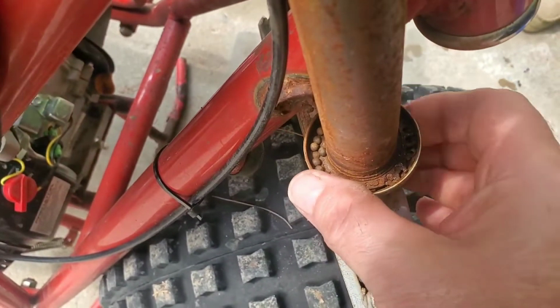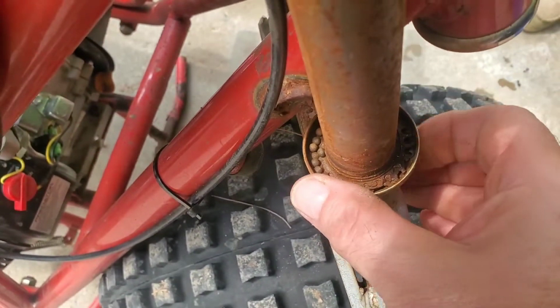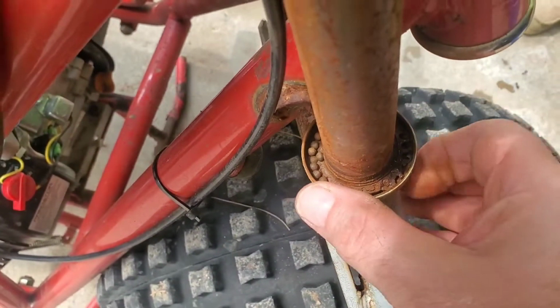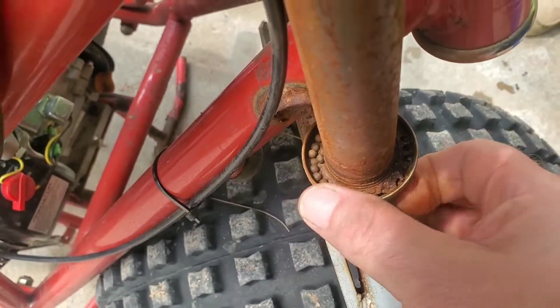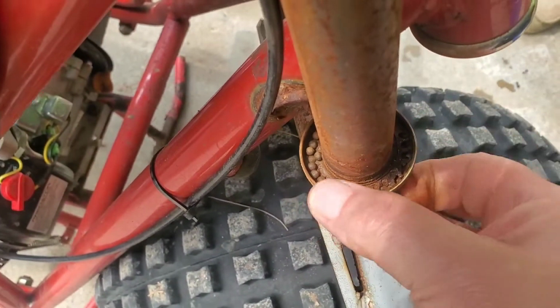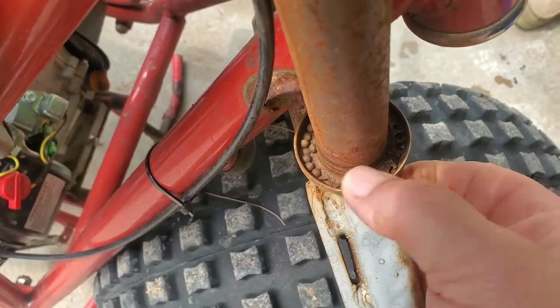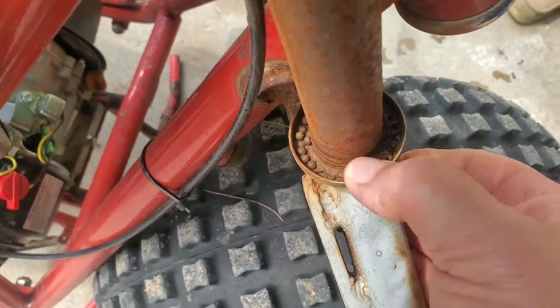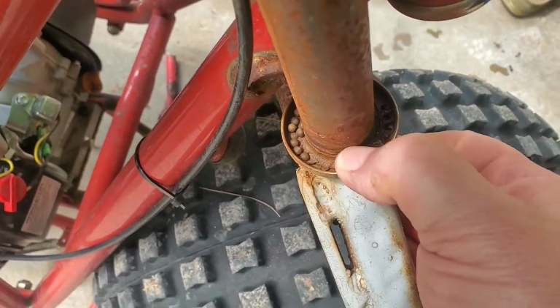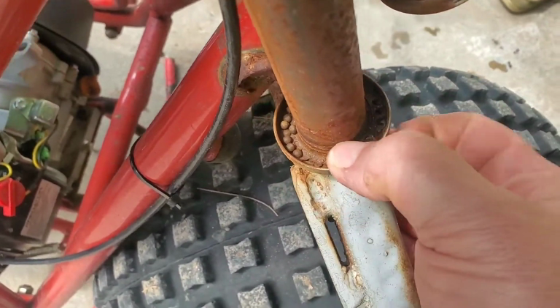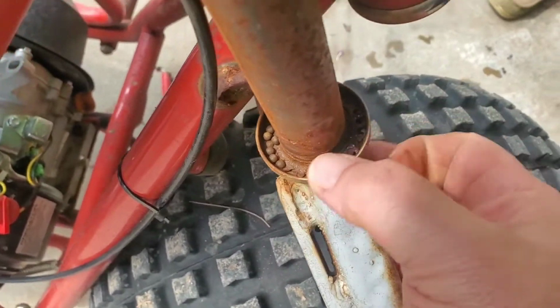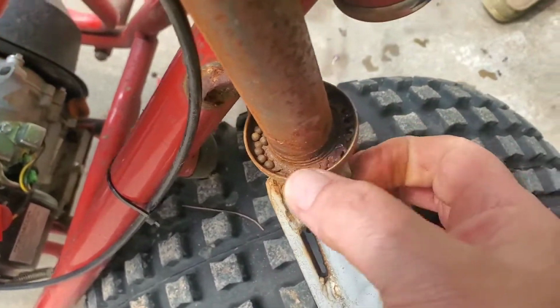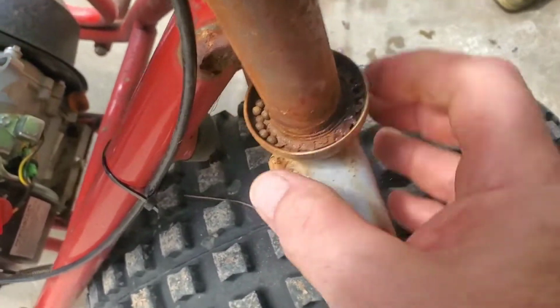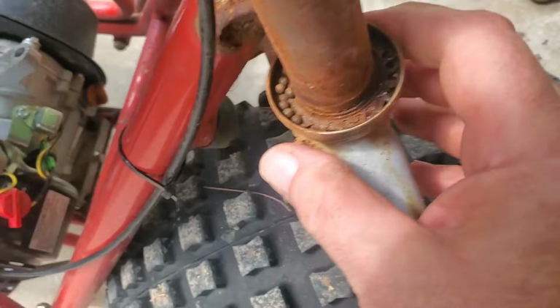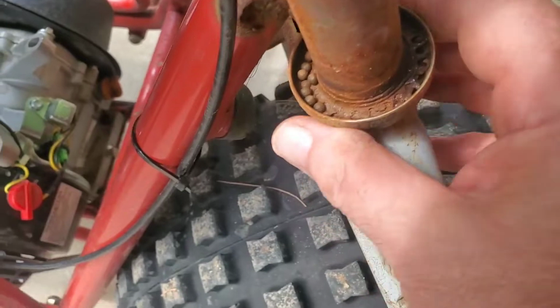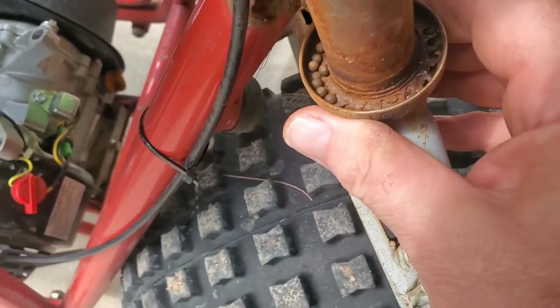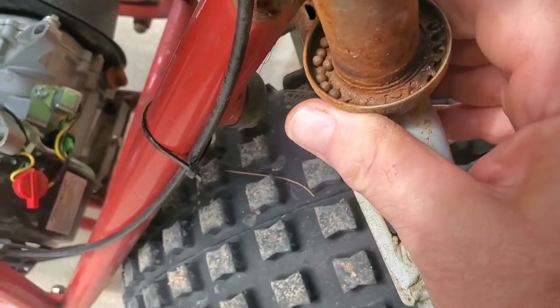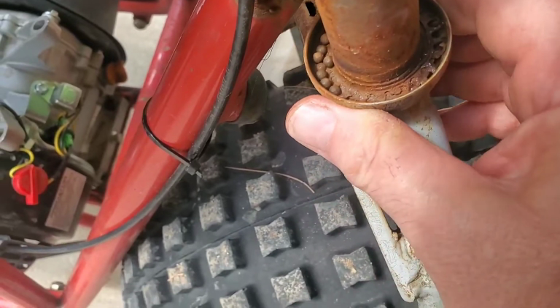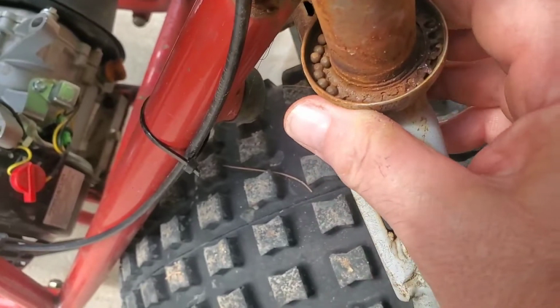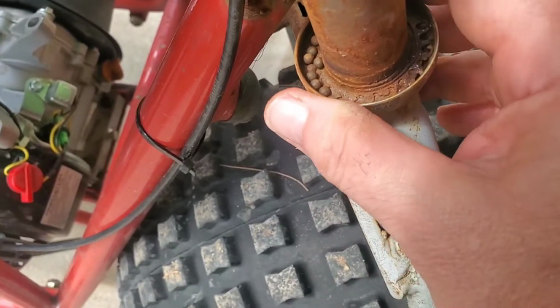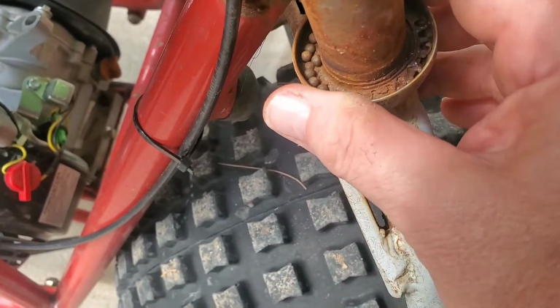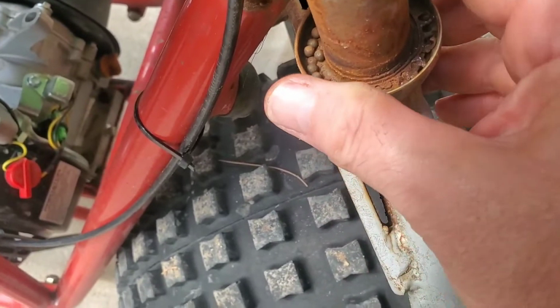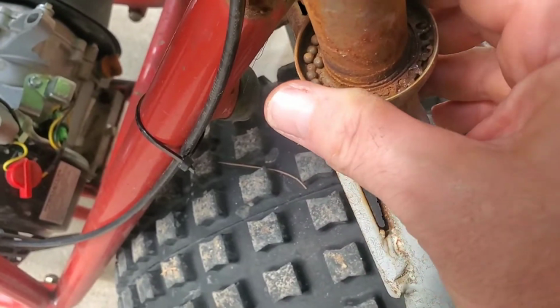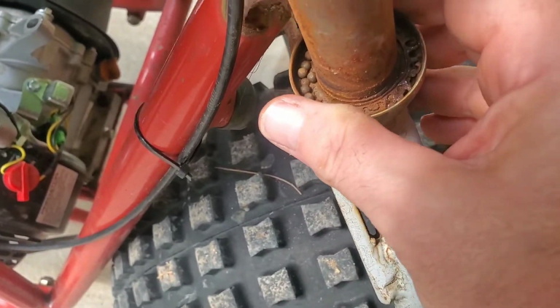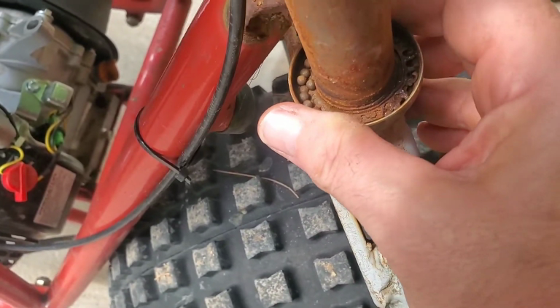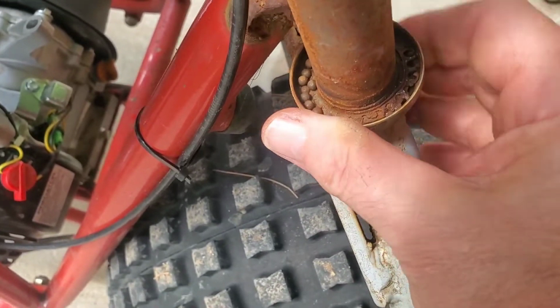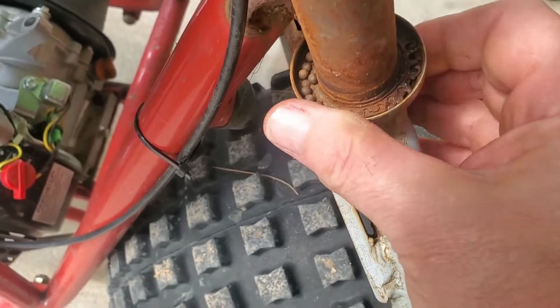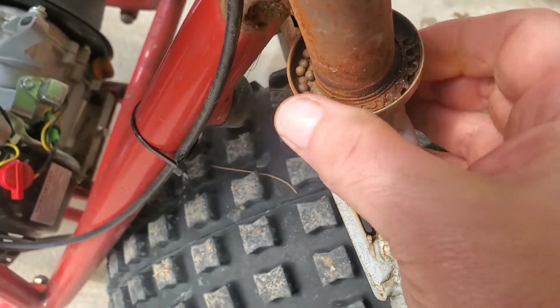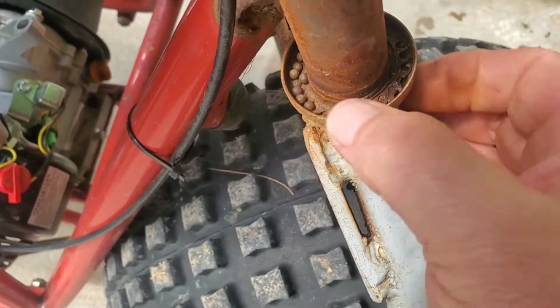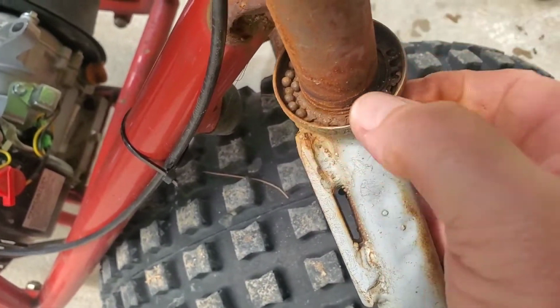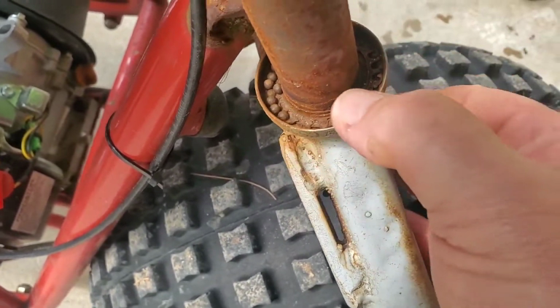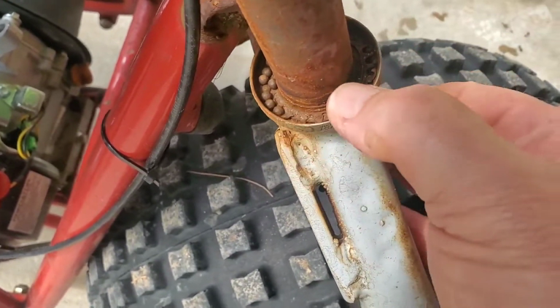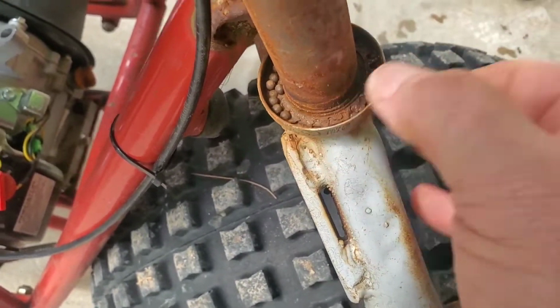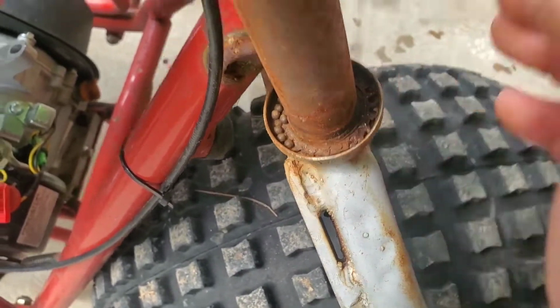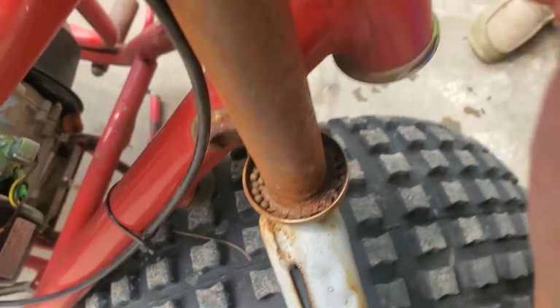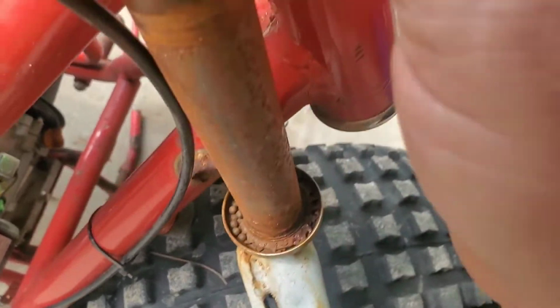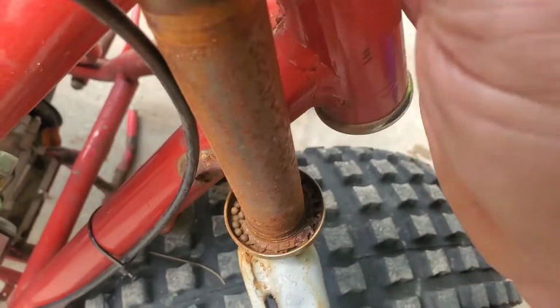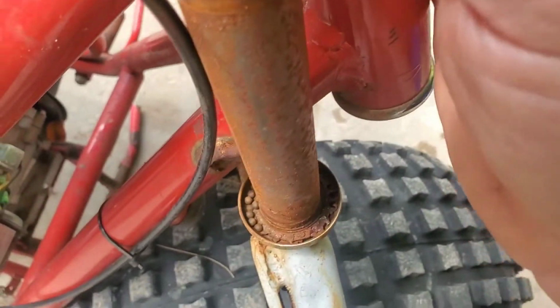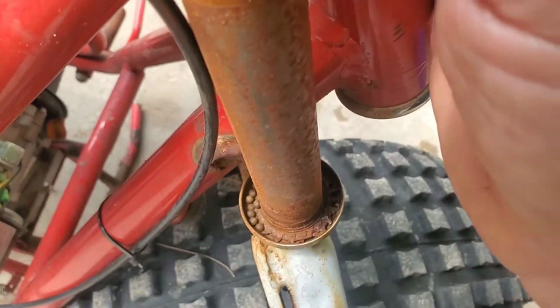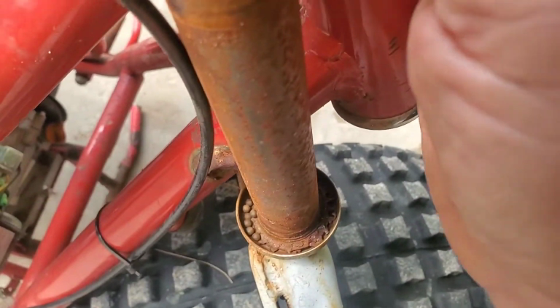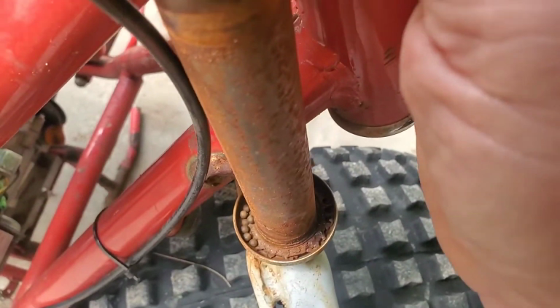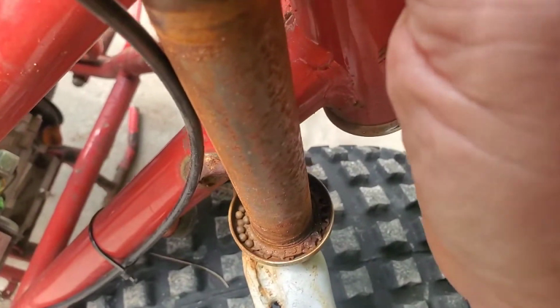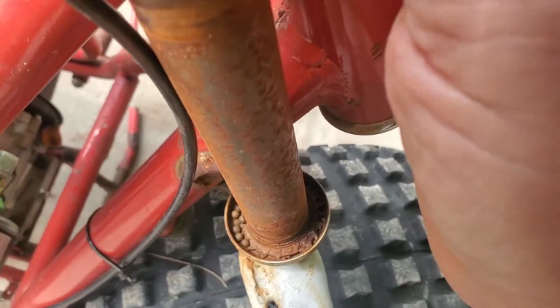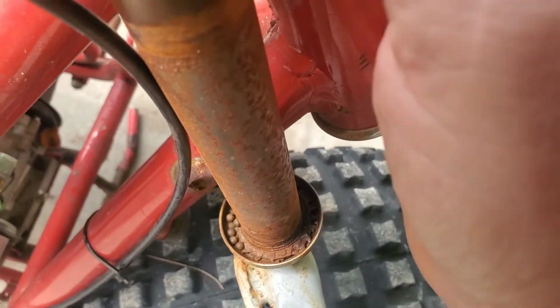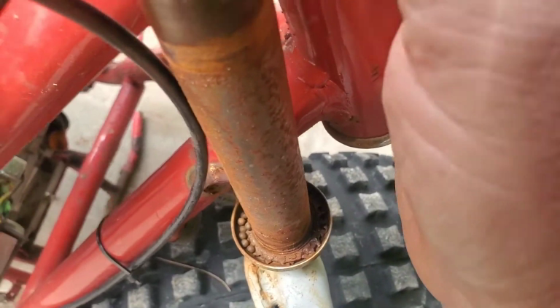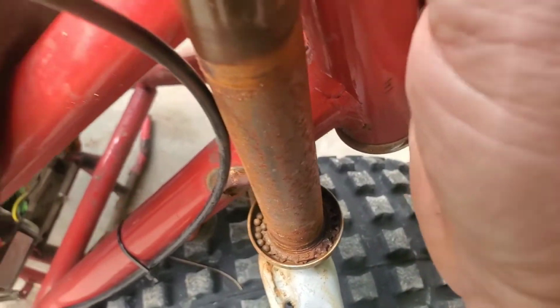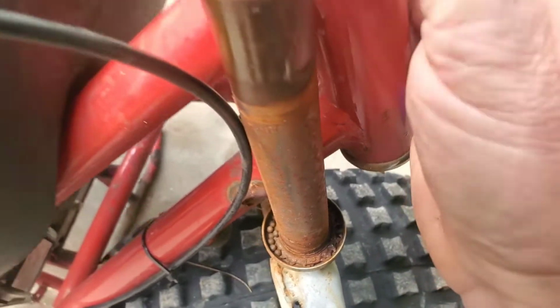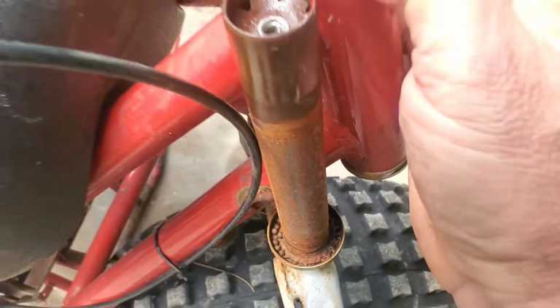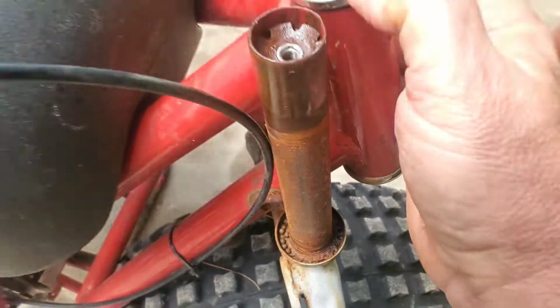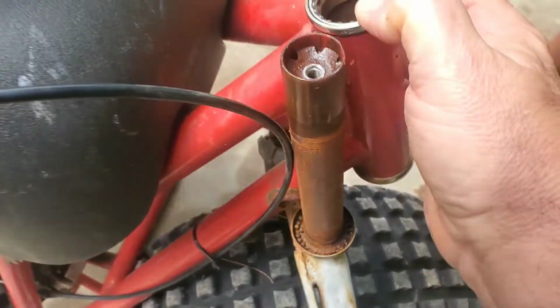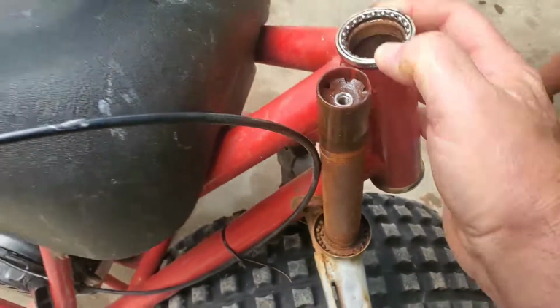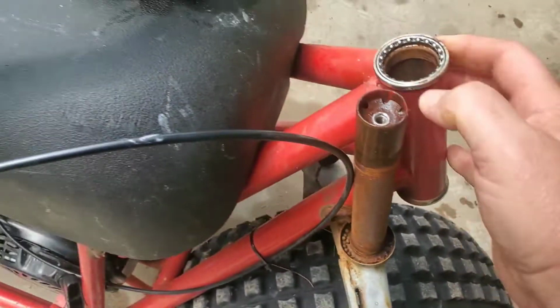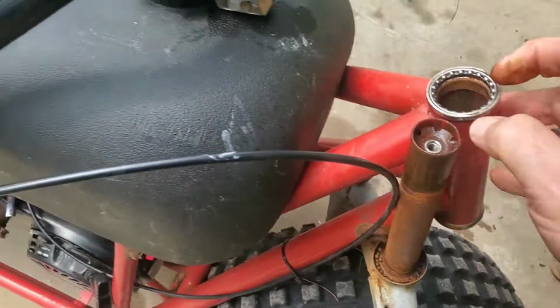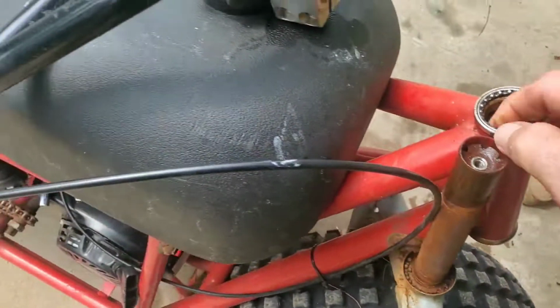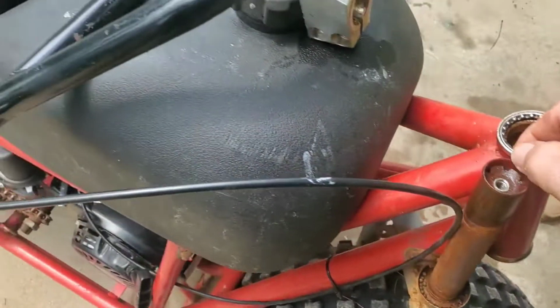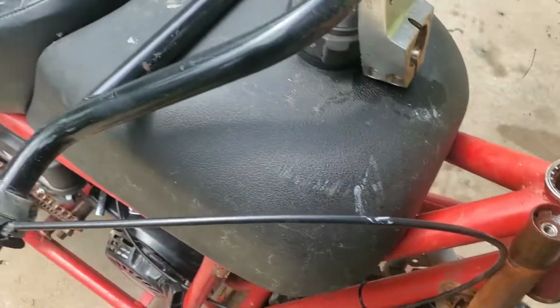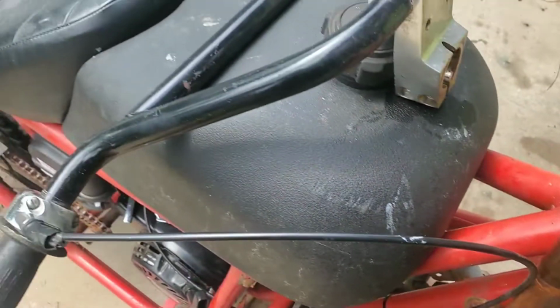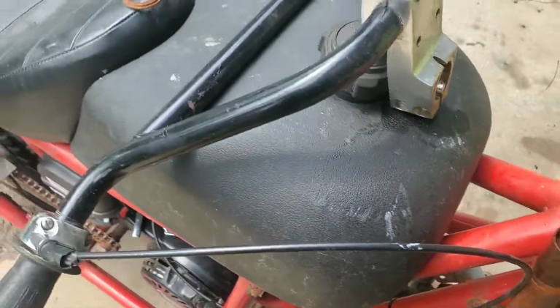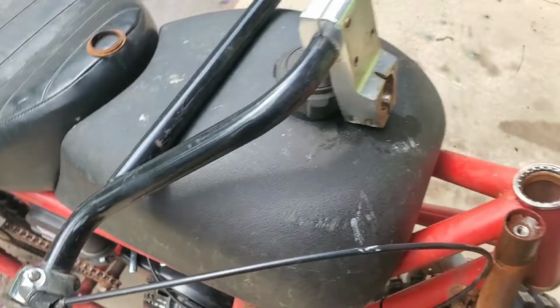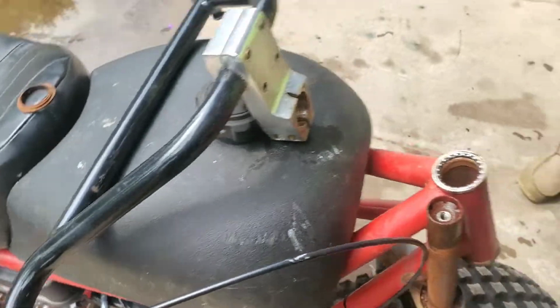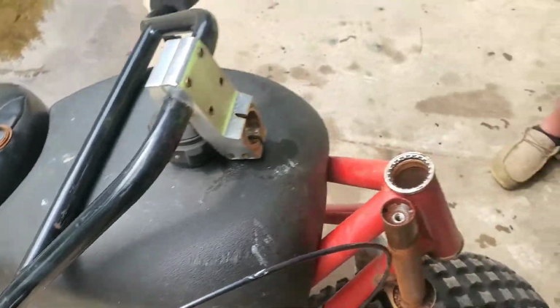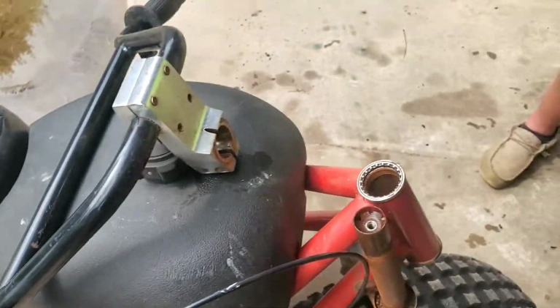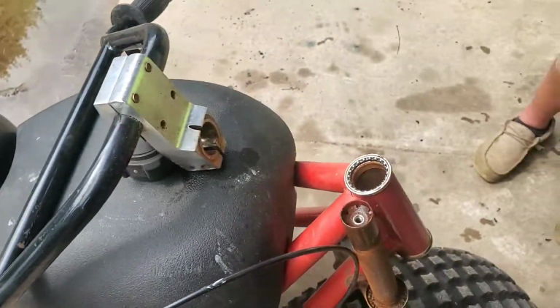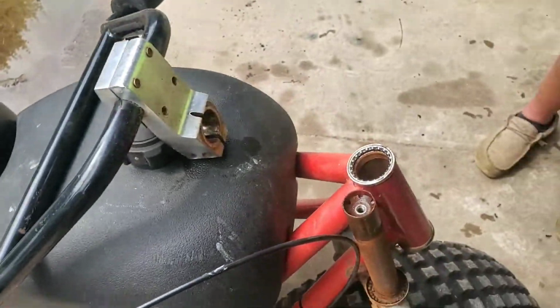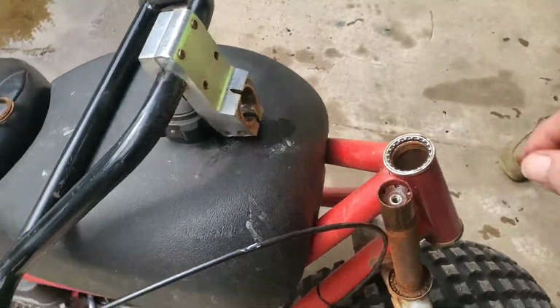We'll leave these cups on here that are already here, because even though we could change them, we don't really have to.